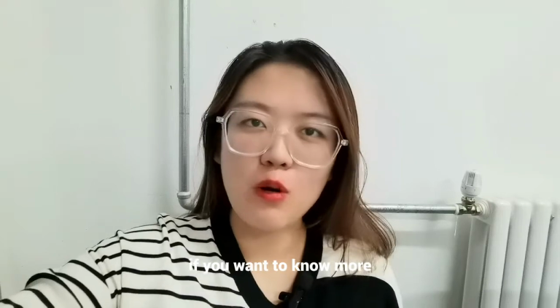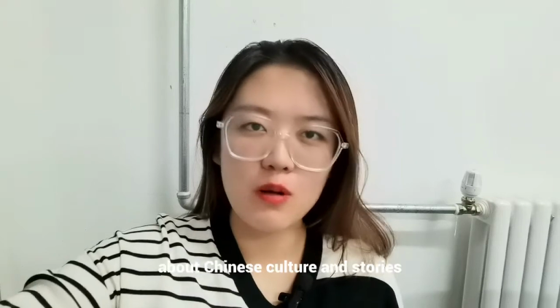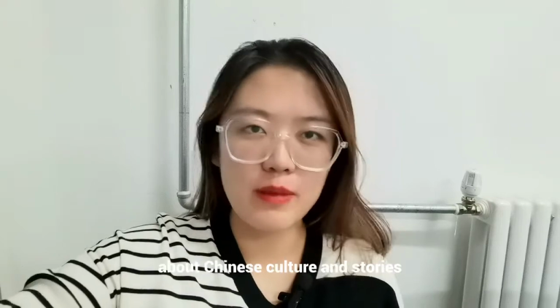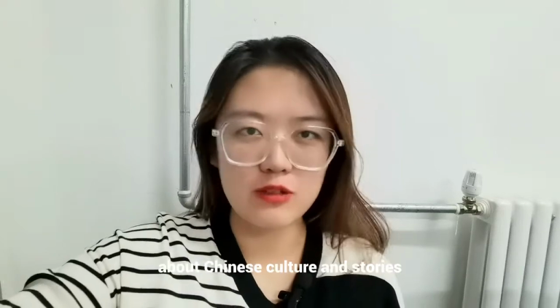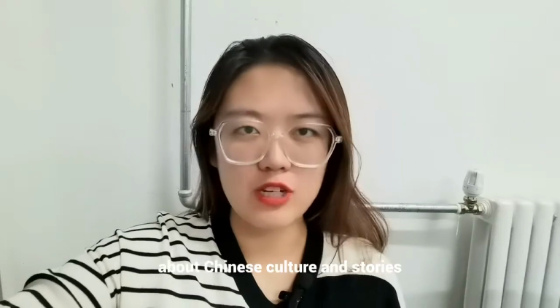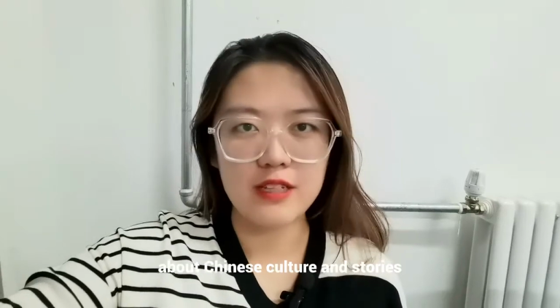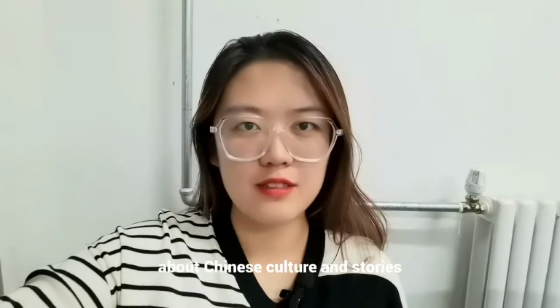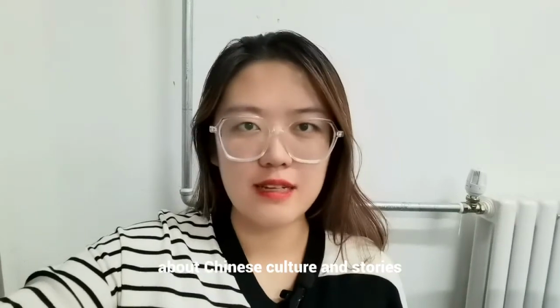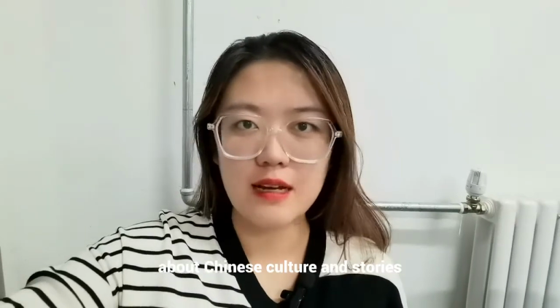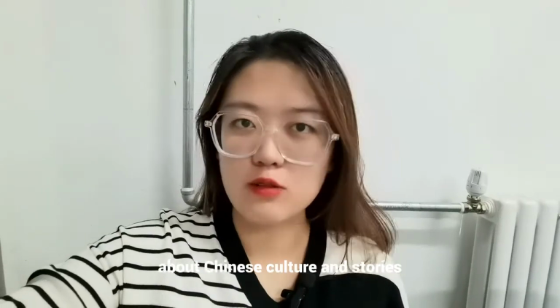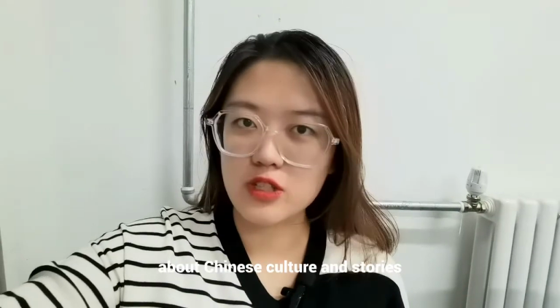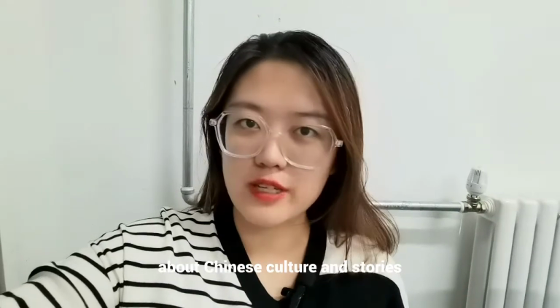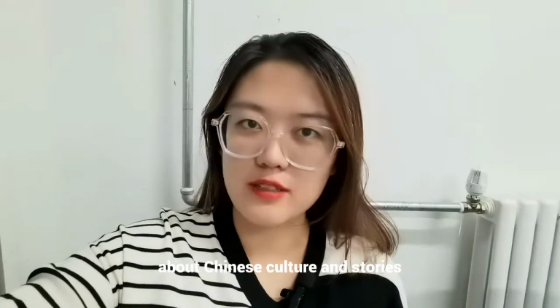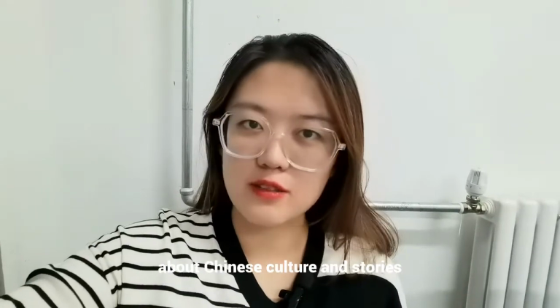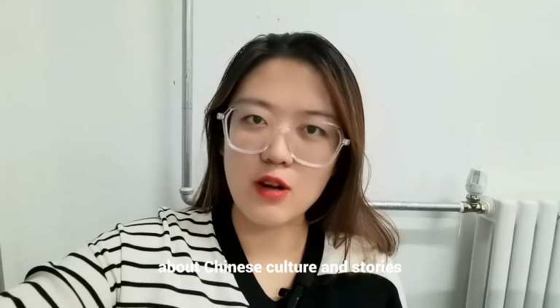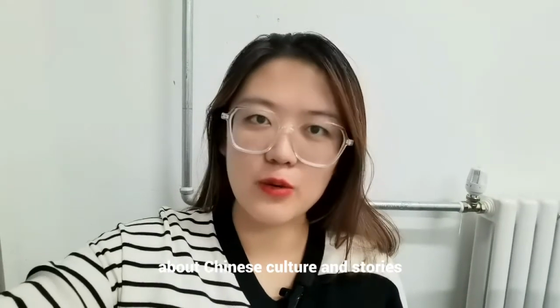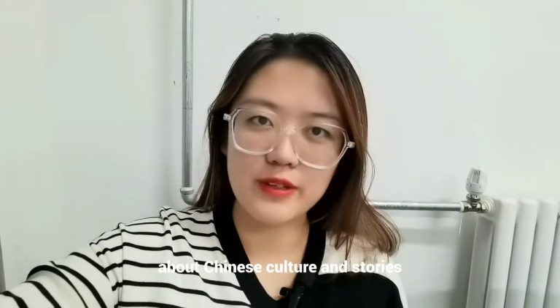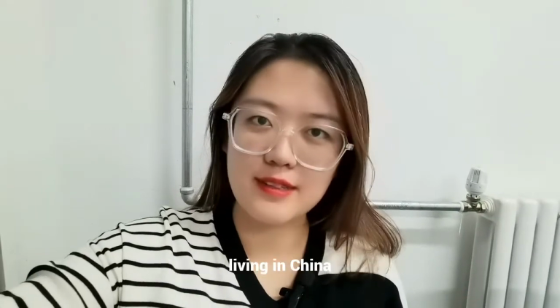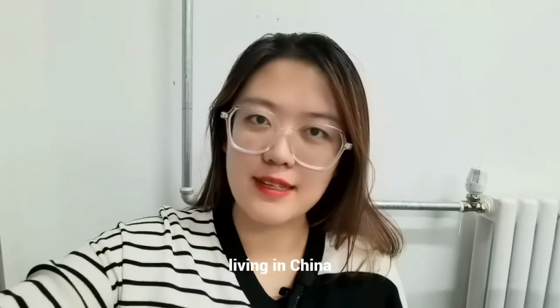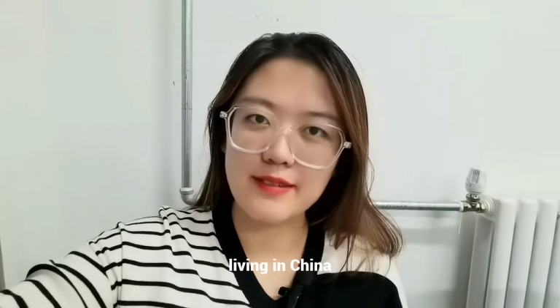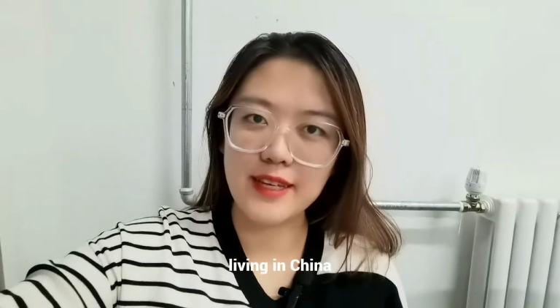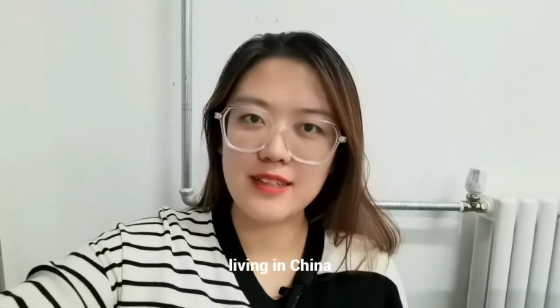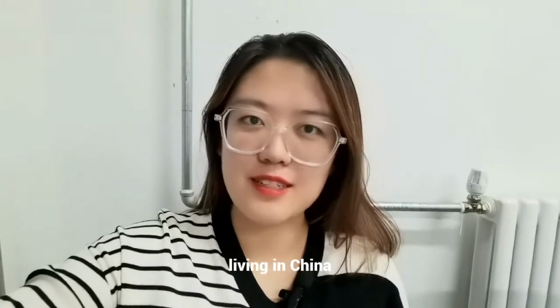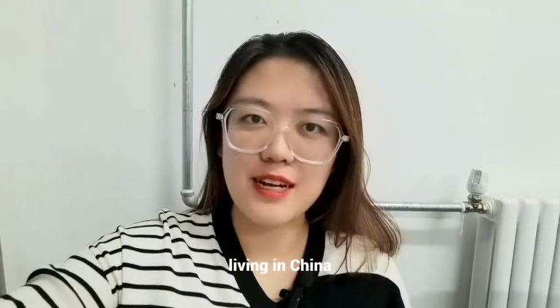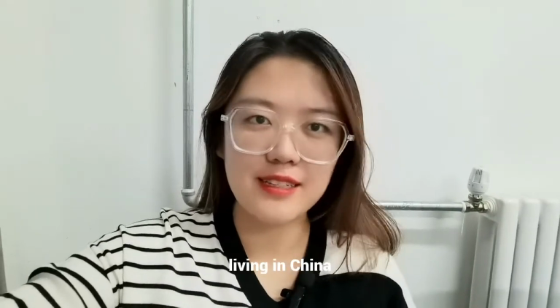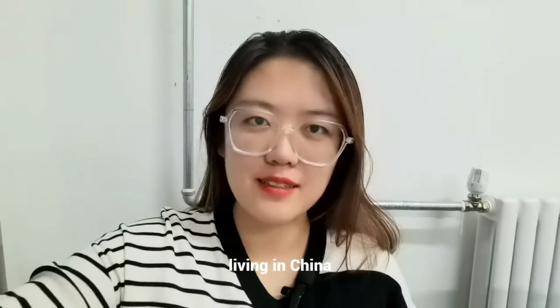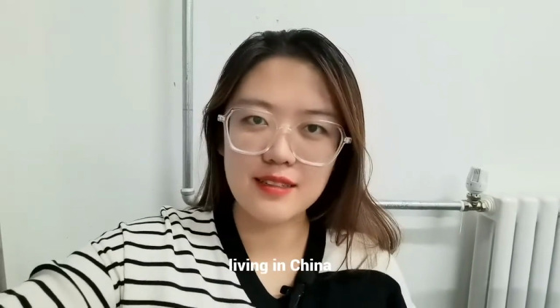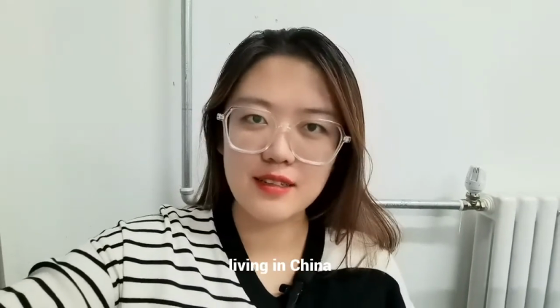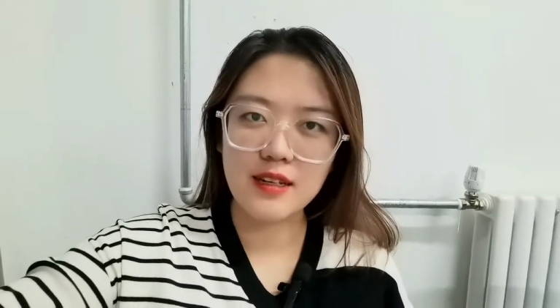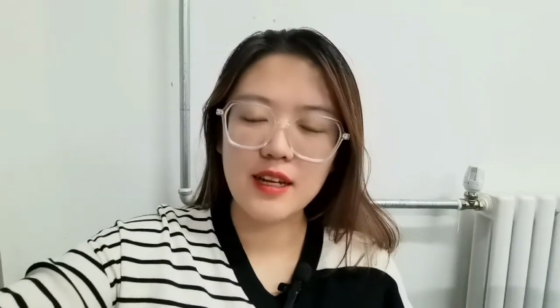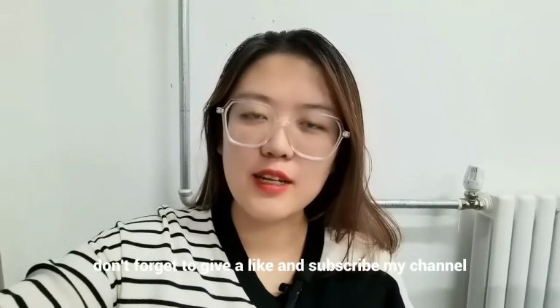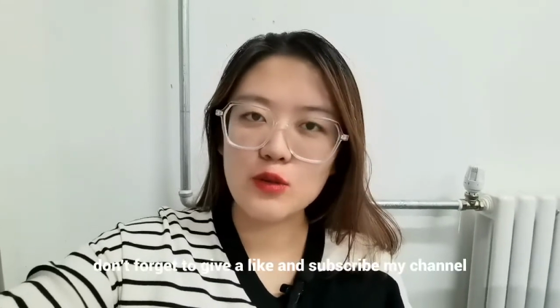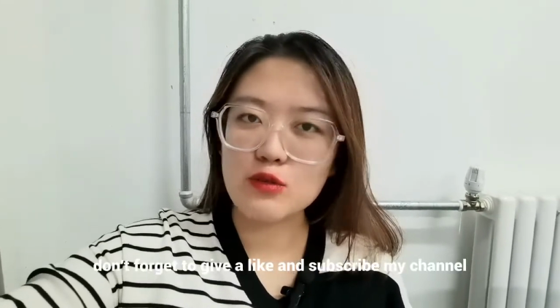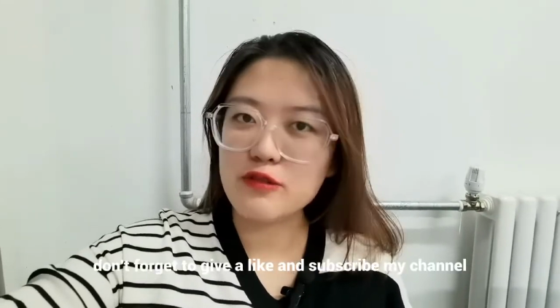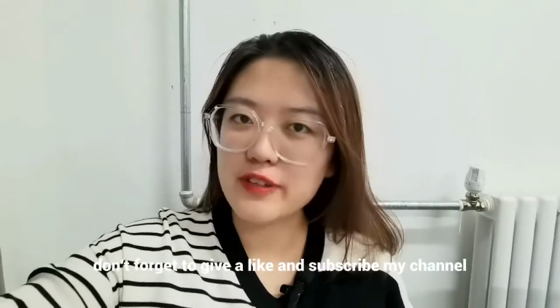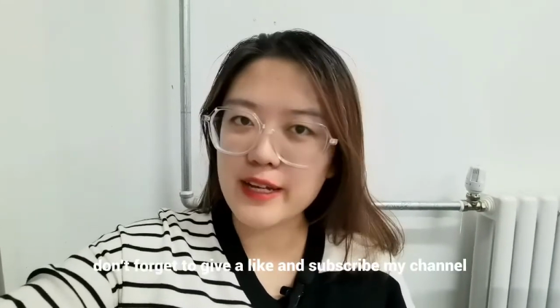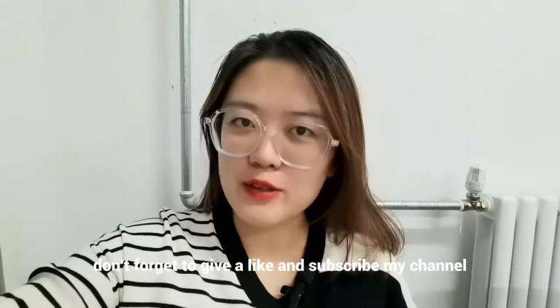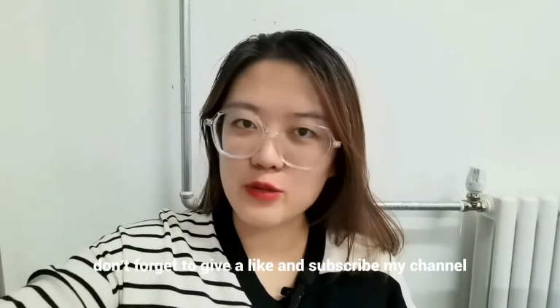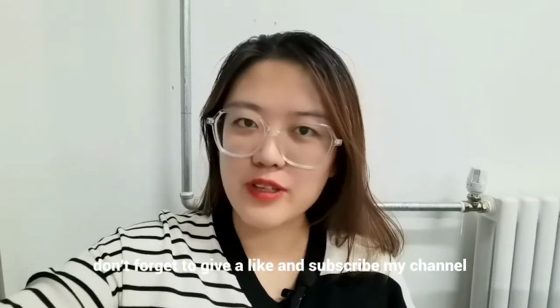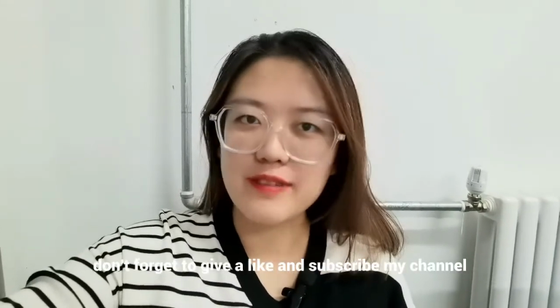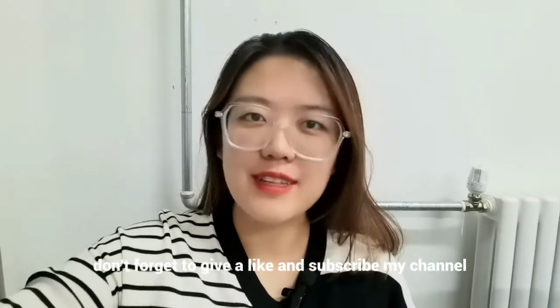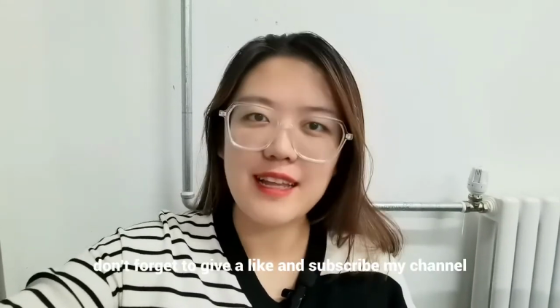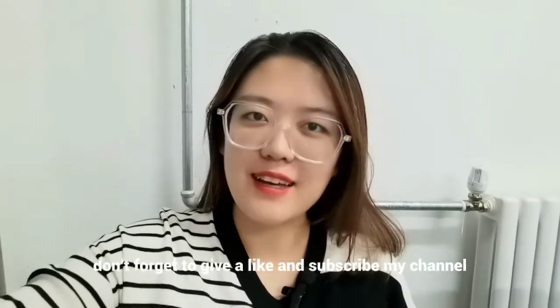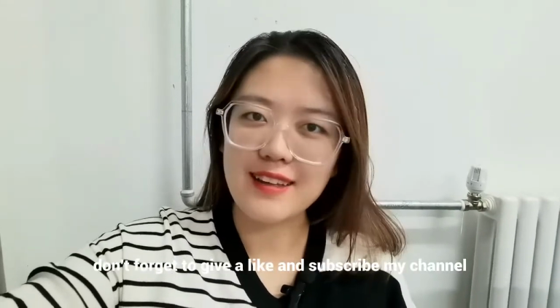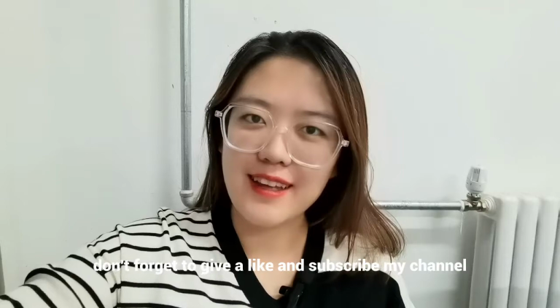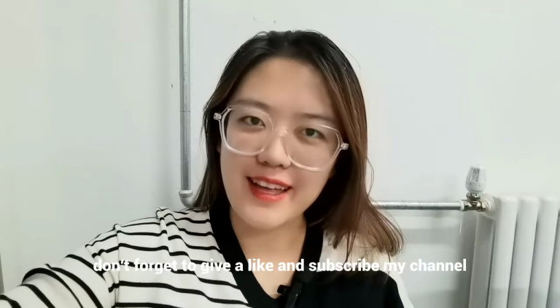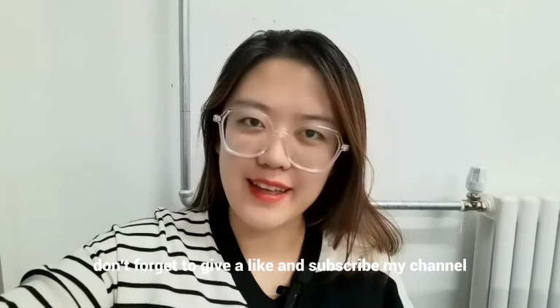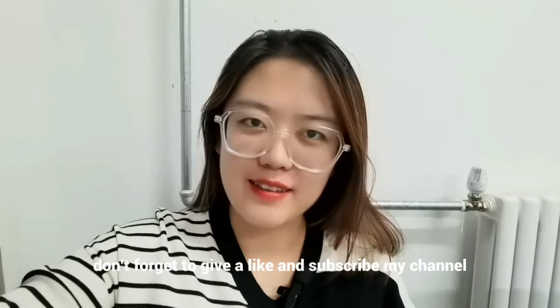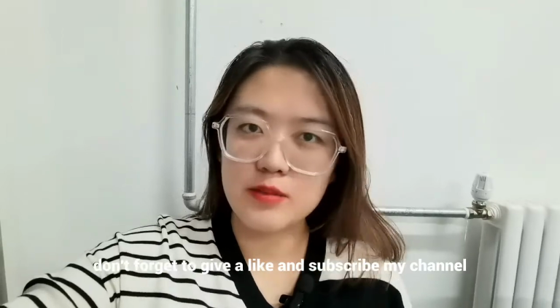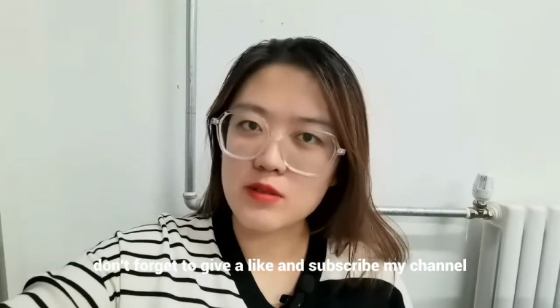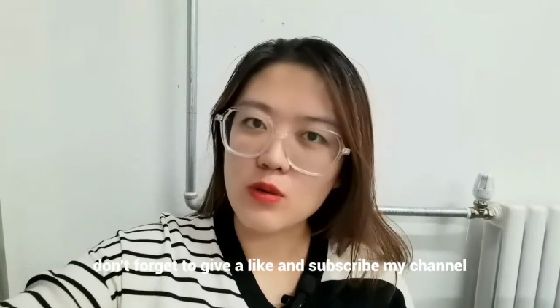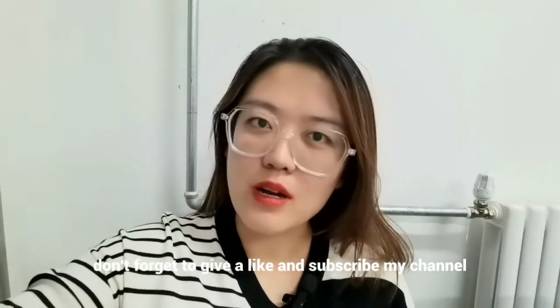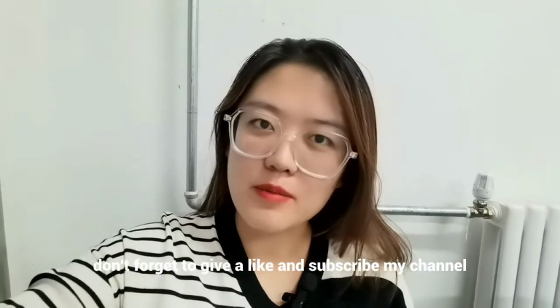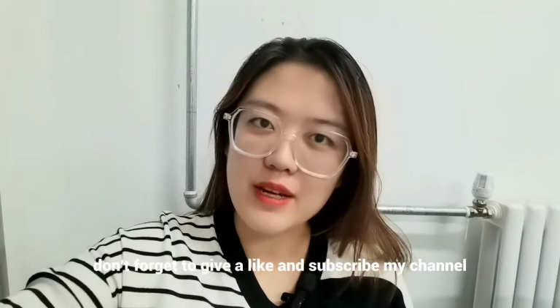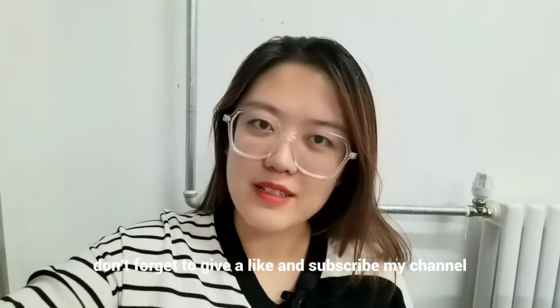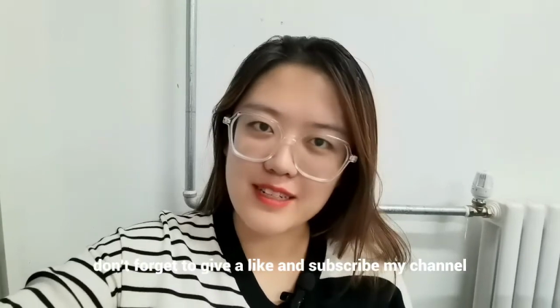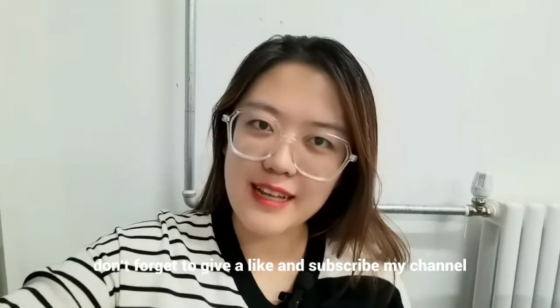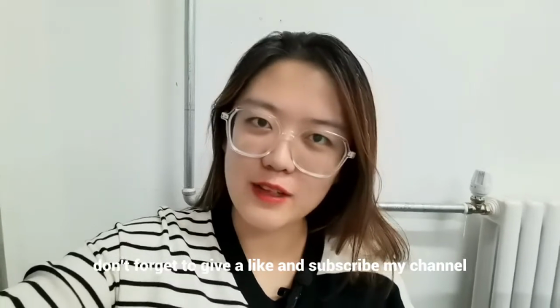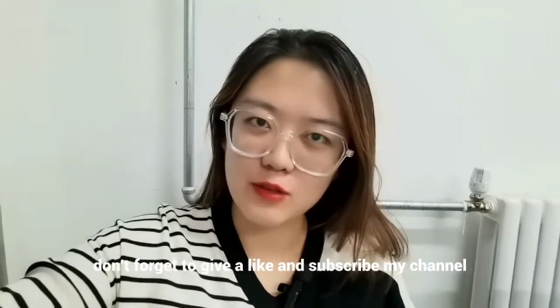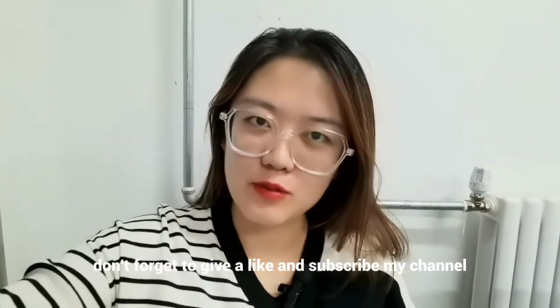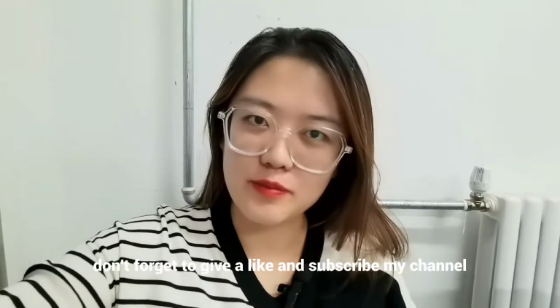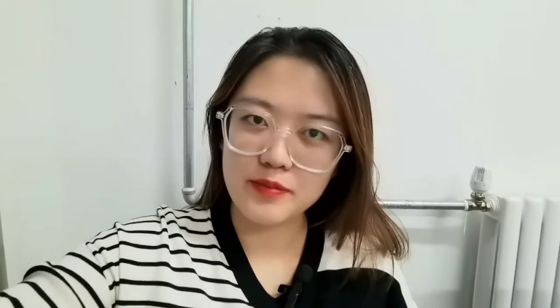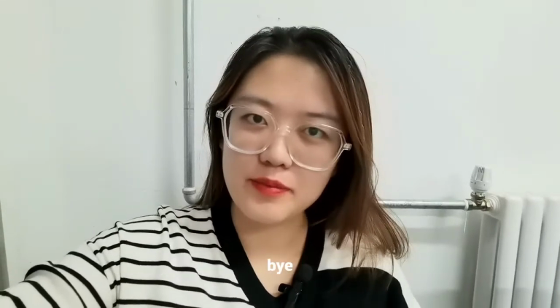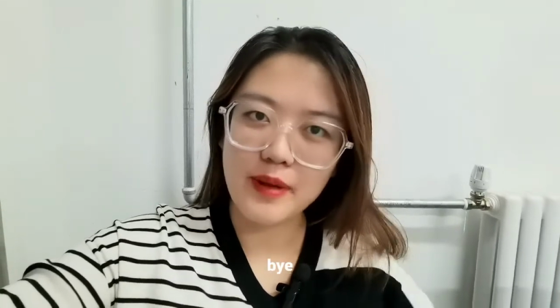If you want to know more about Chinese culture and stories and living in China, don't forget to give a like and subscribe to my channel. Bye!